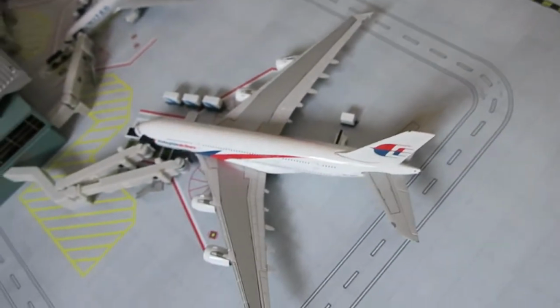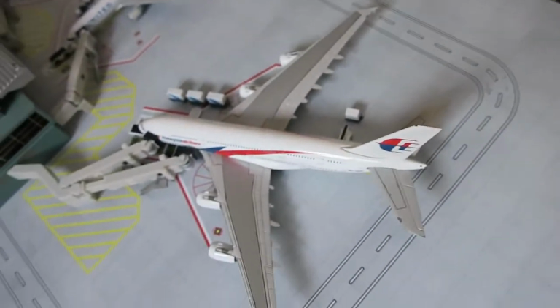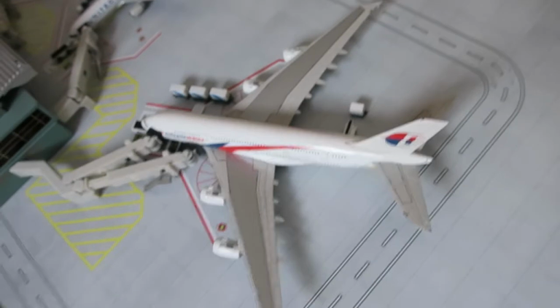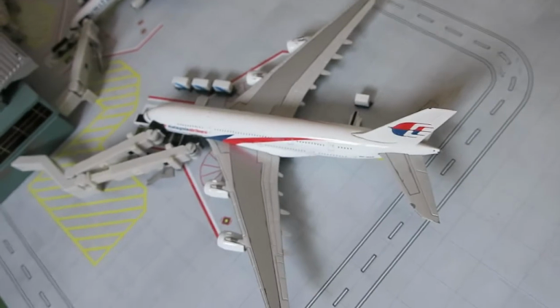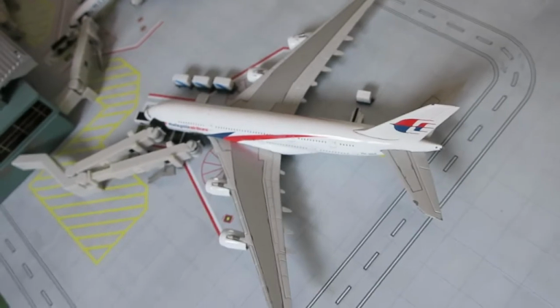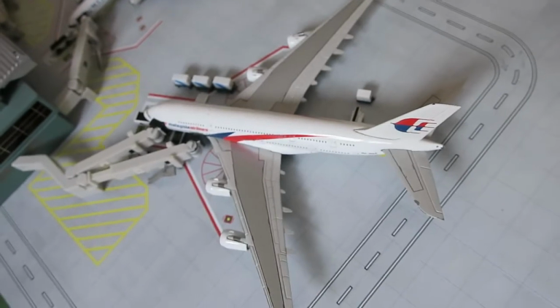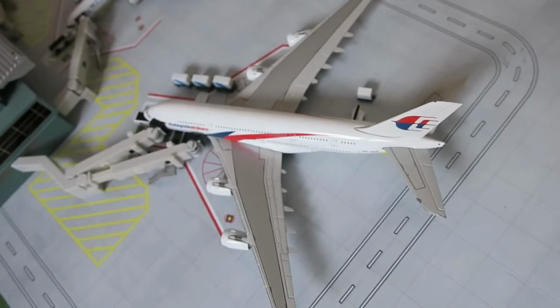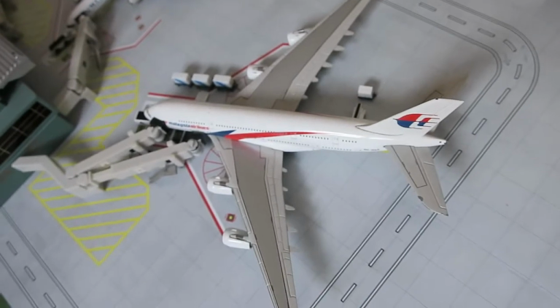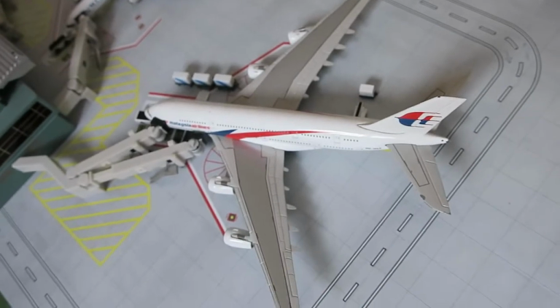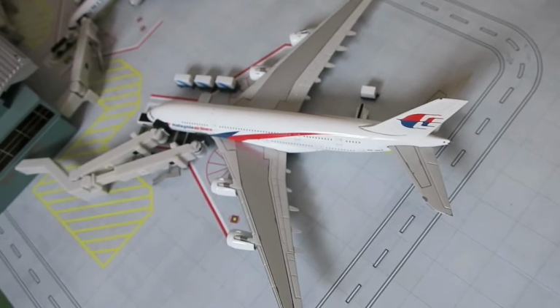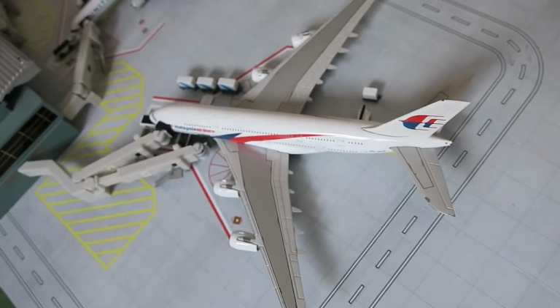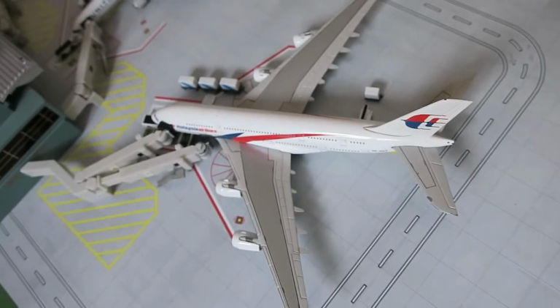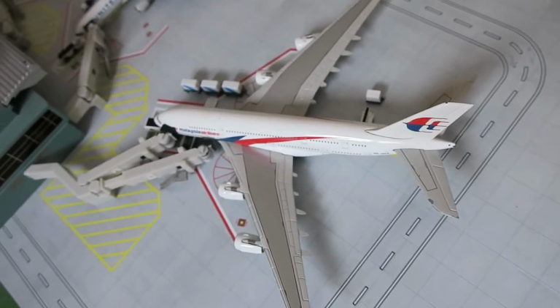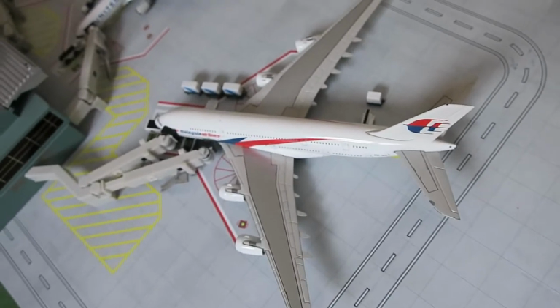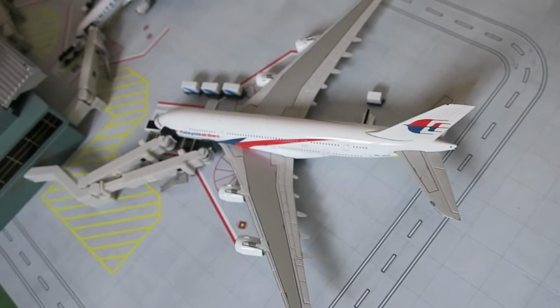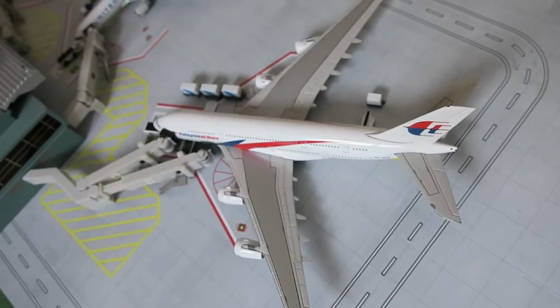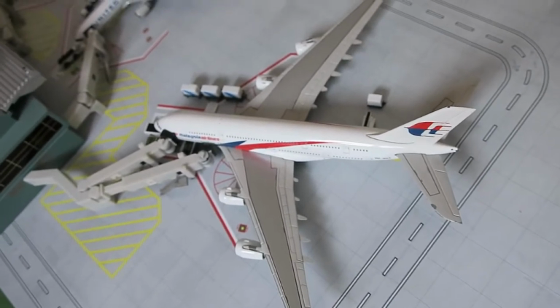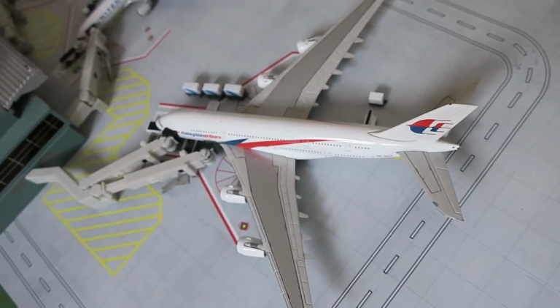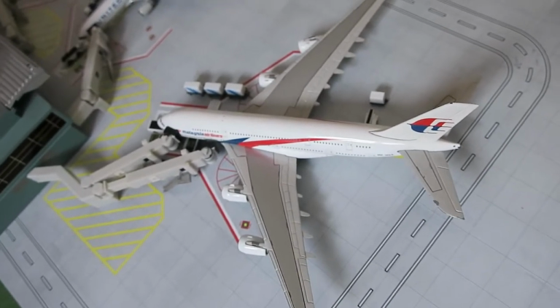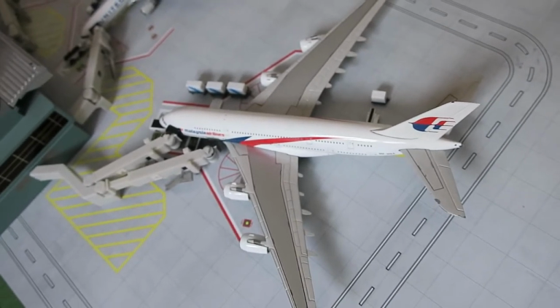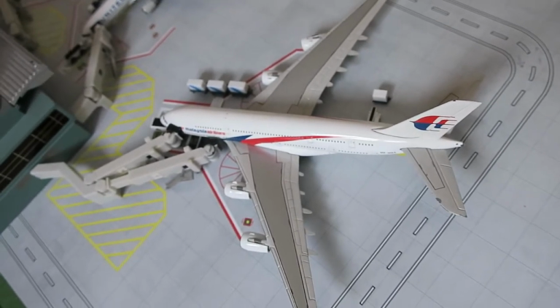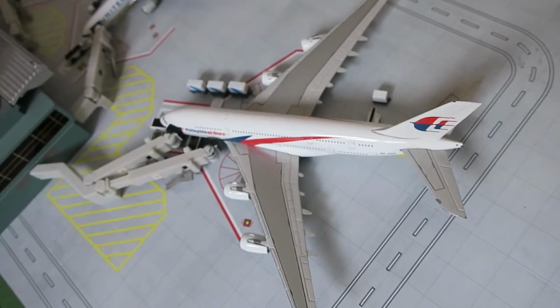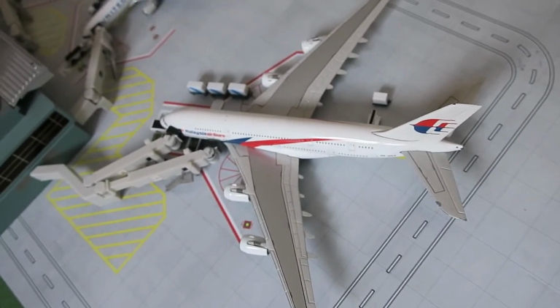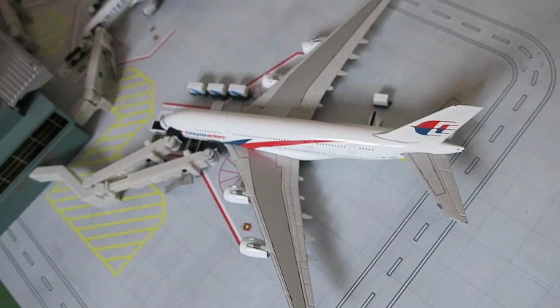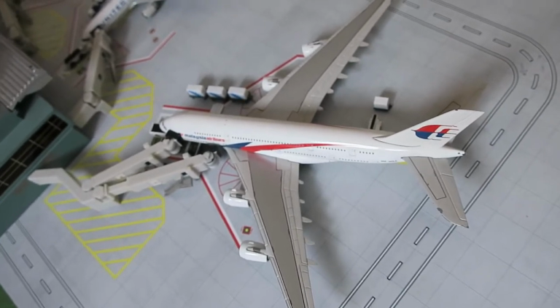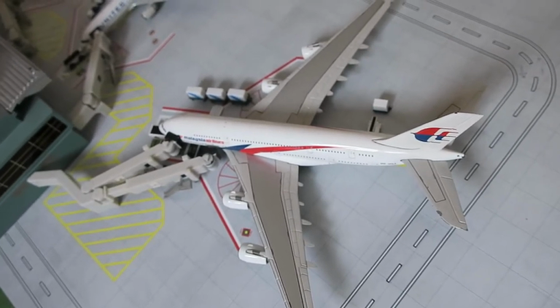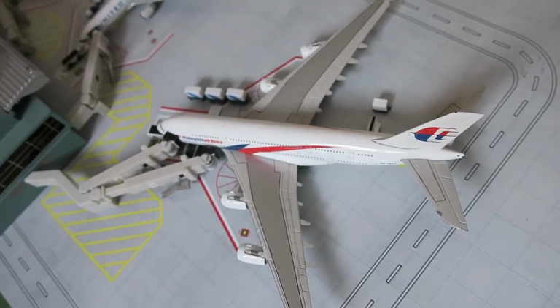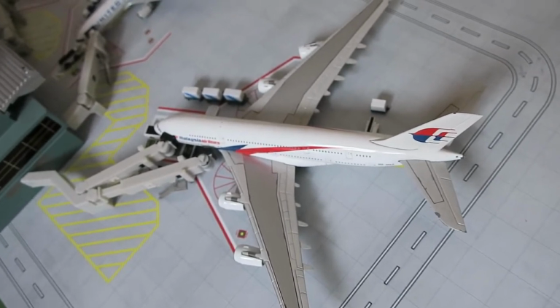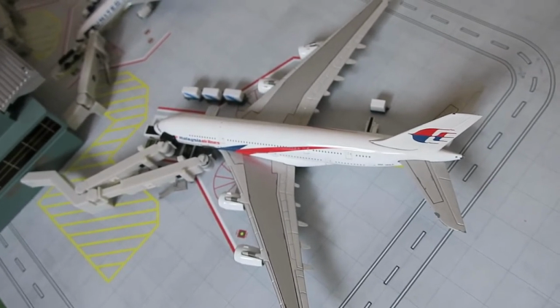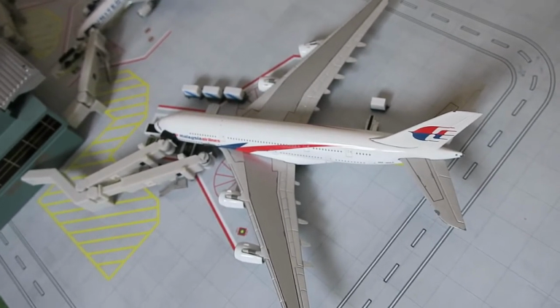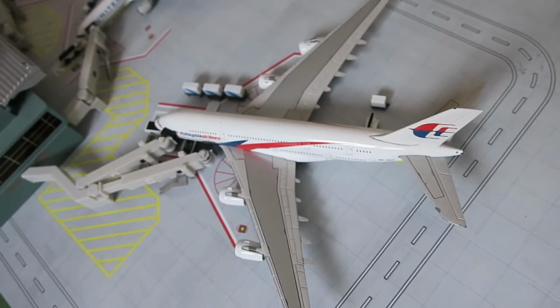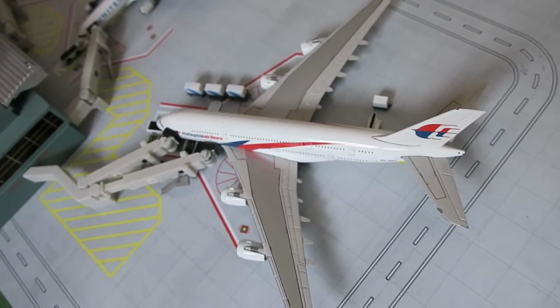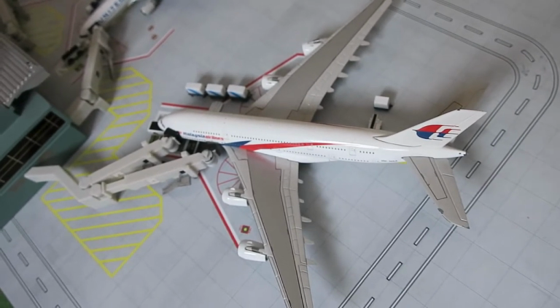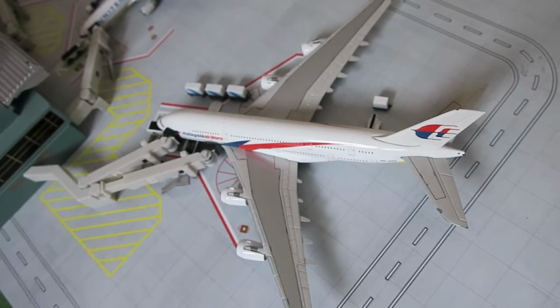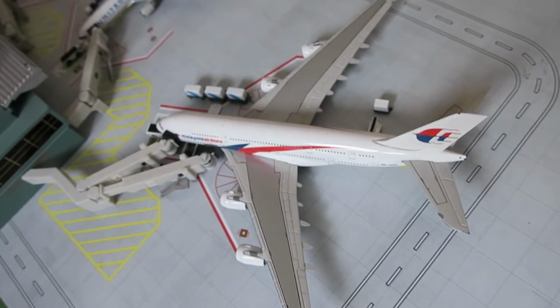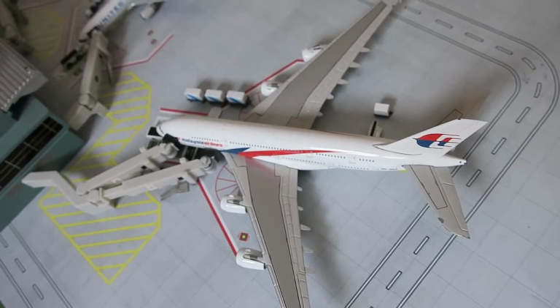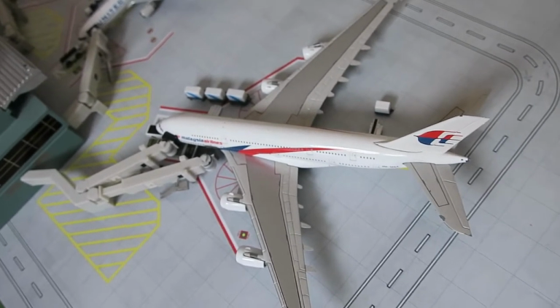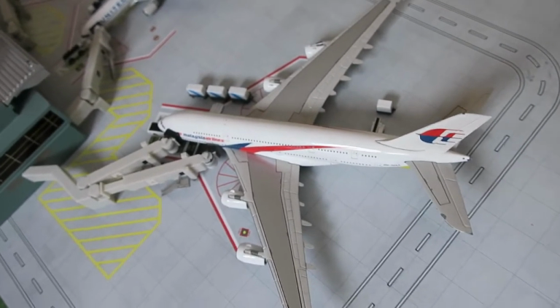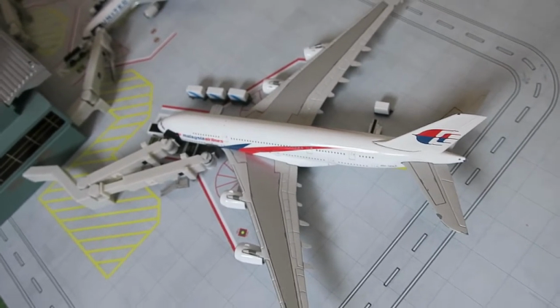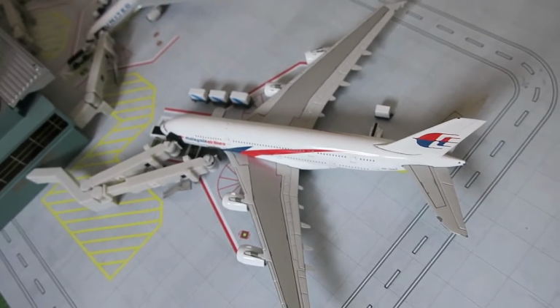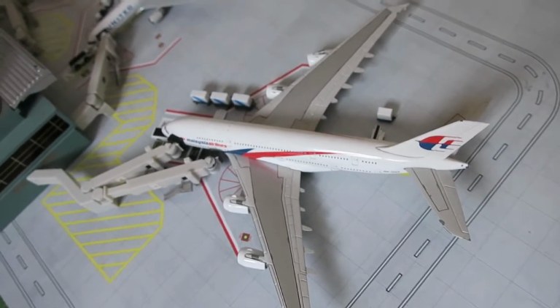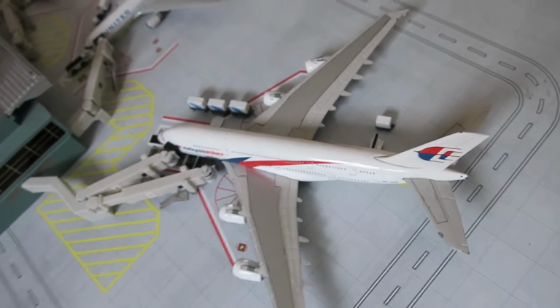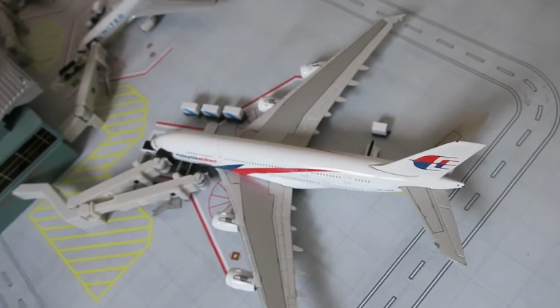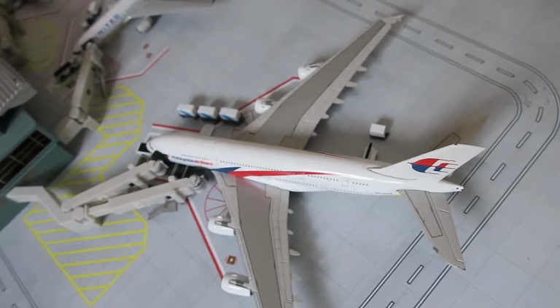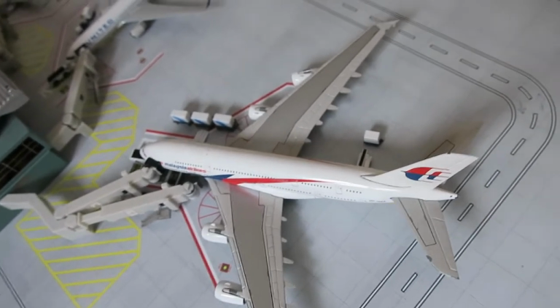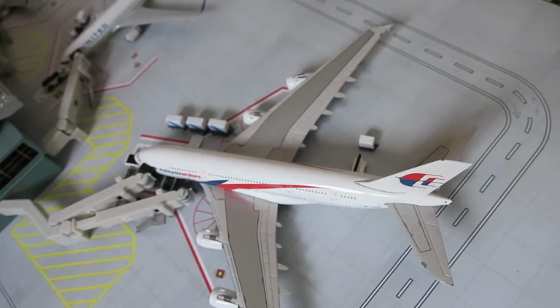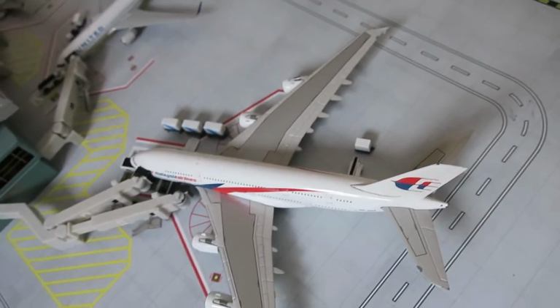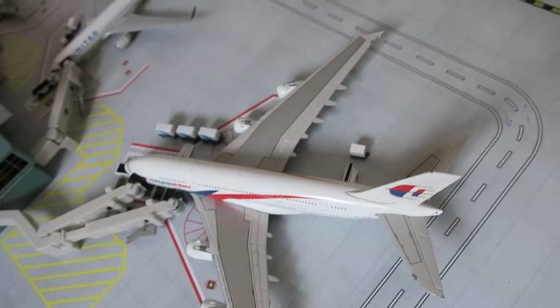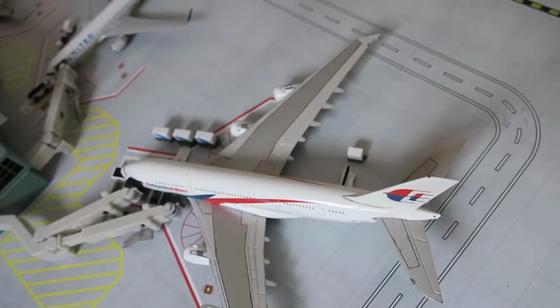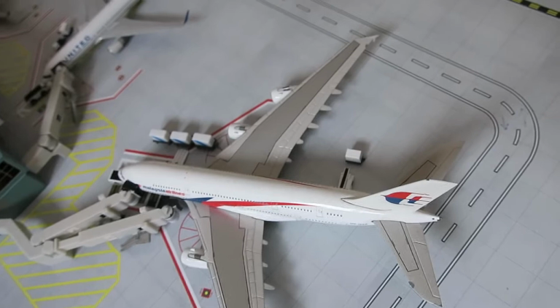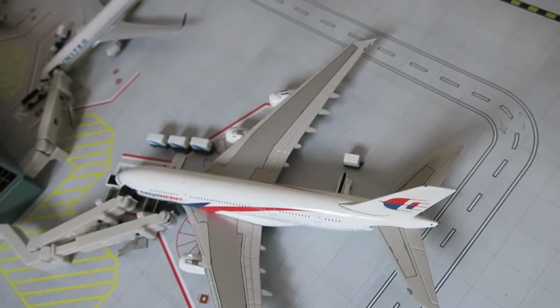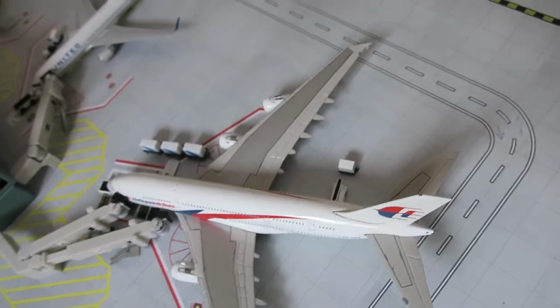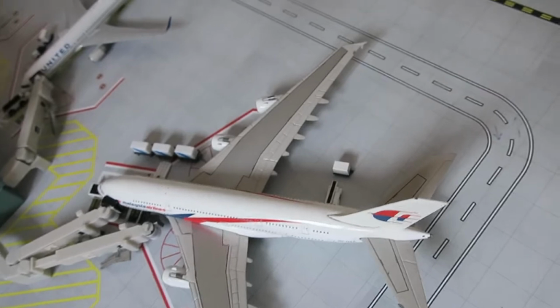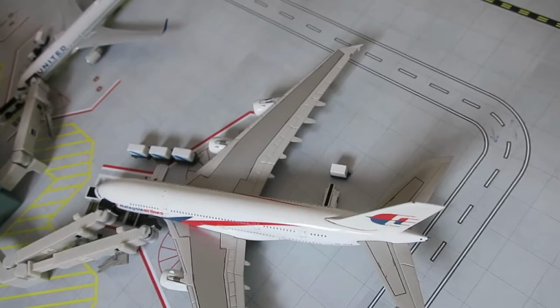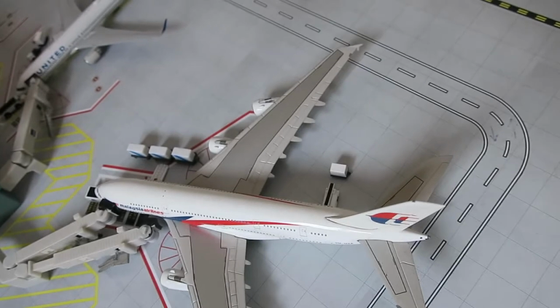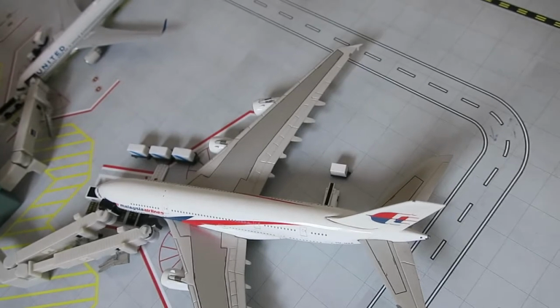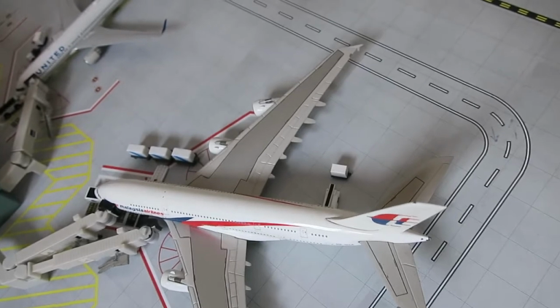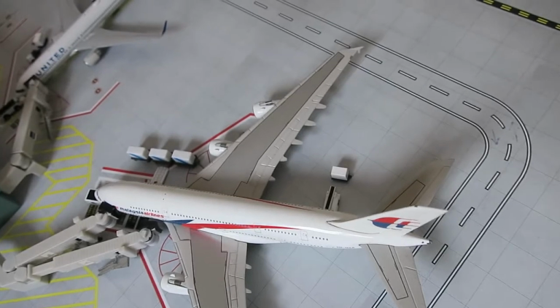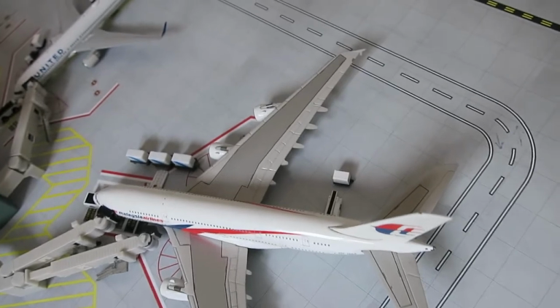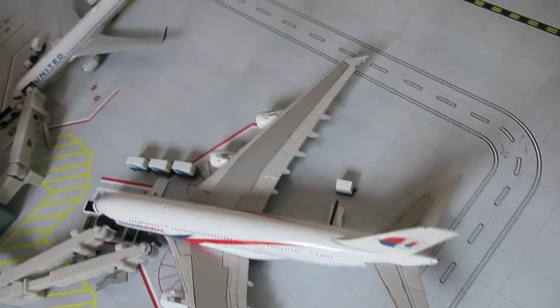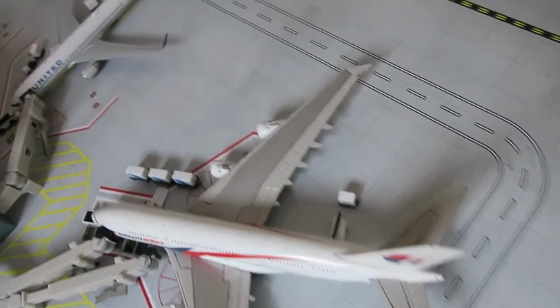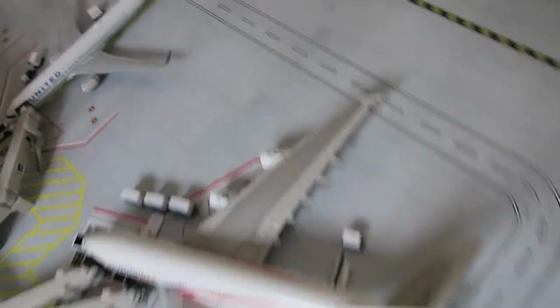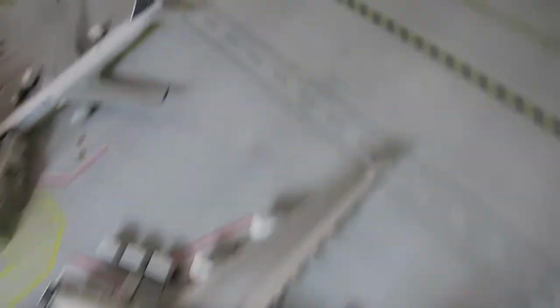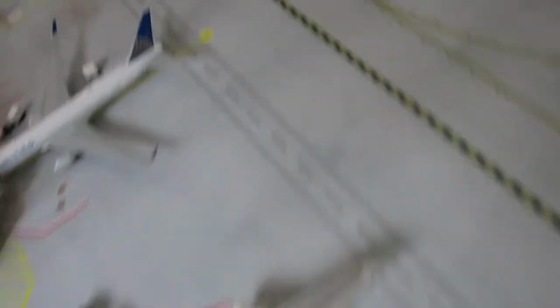Right here we've got Malaysian Airlines Airbus A380. It had arrived from Kuala Lumpur and will depart to Kuala Lumpur.